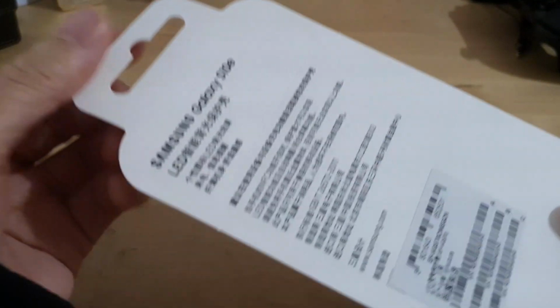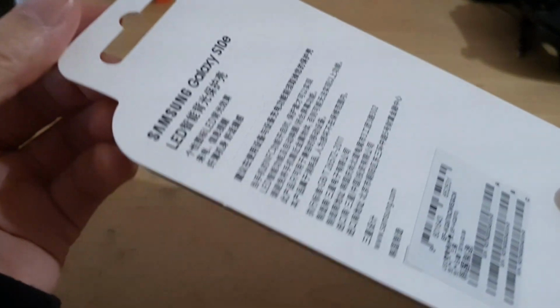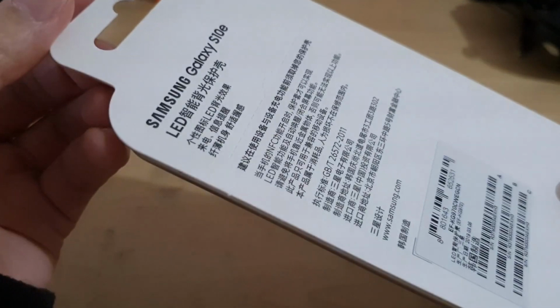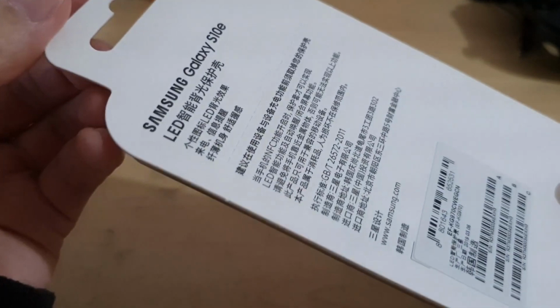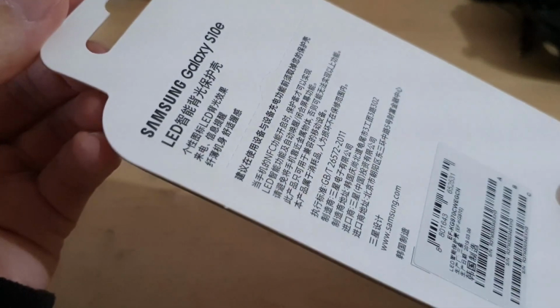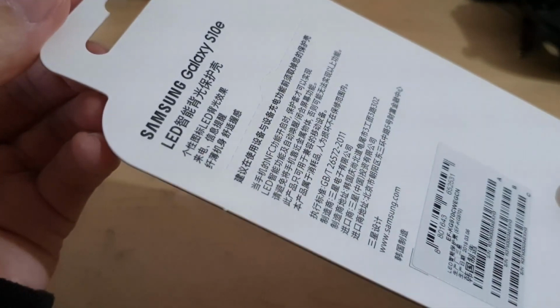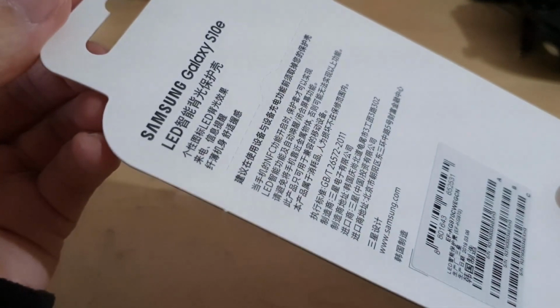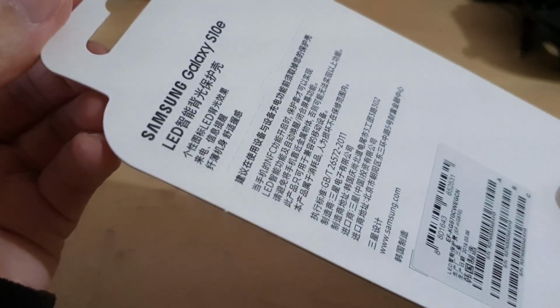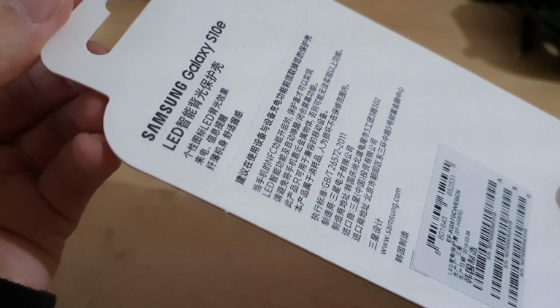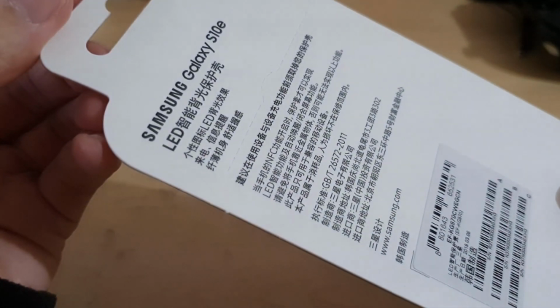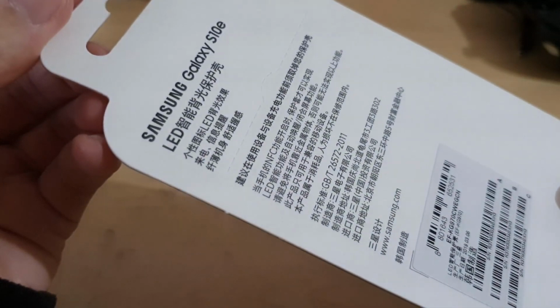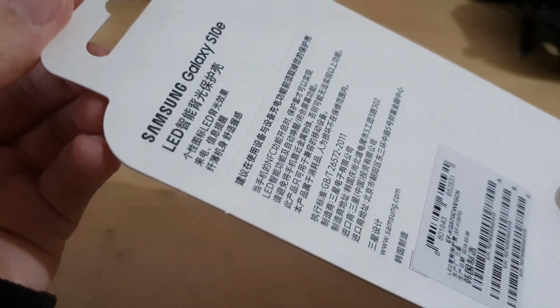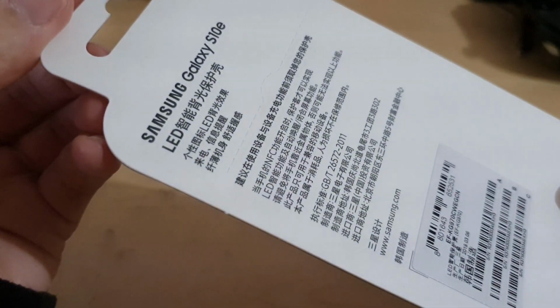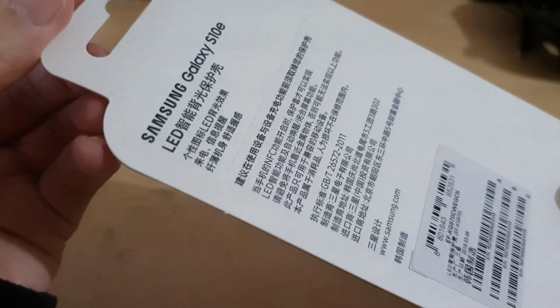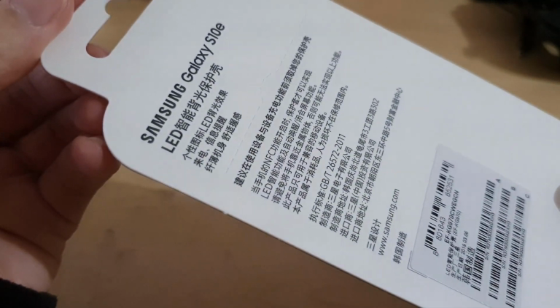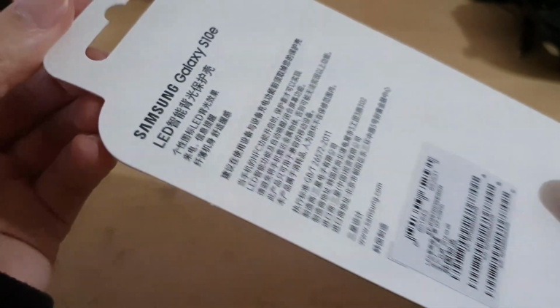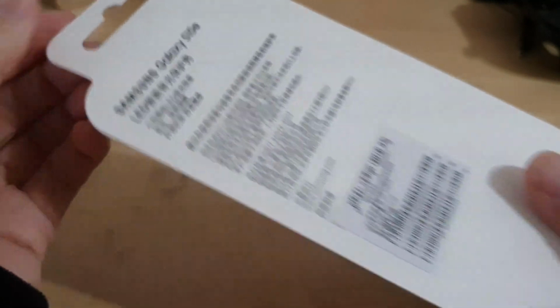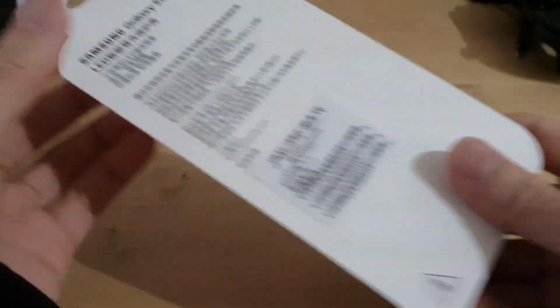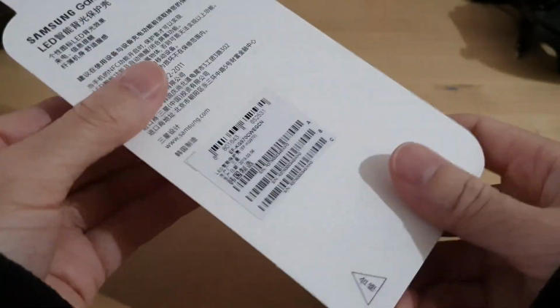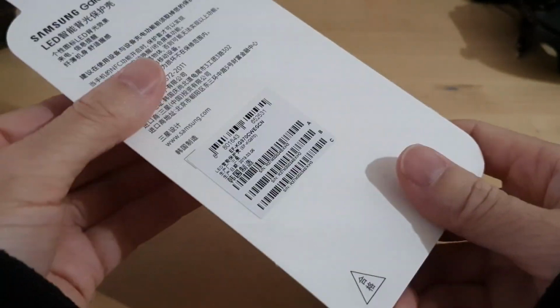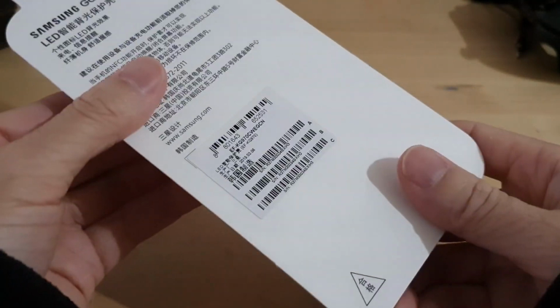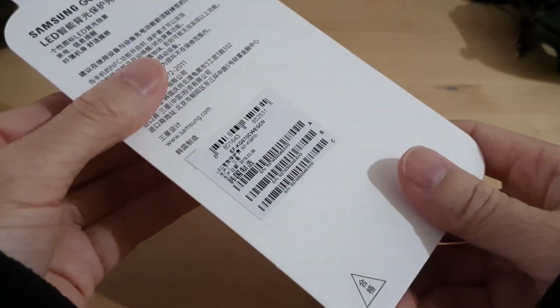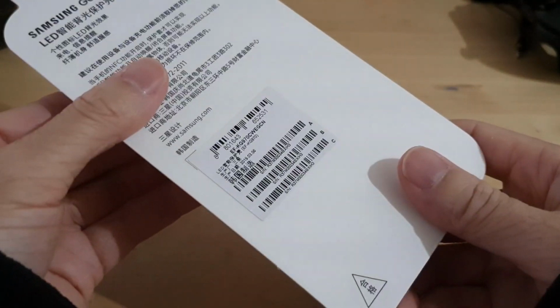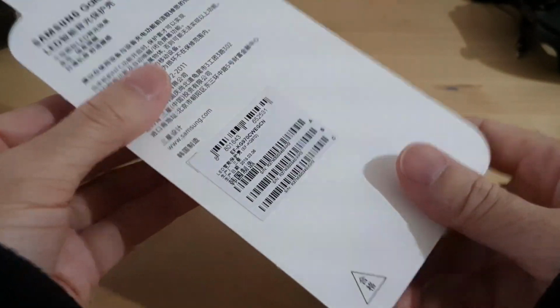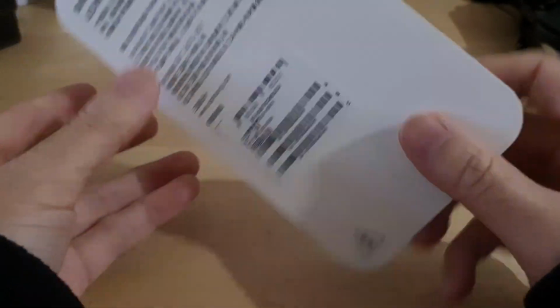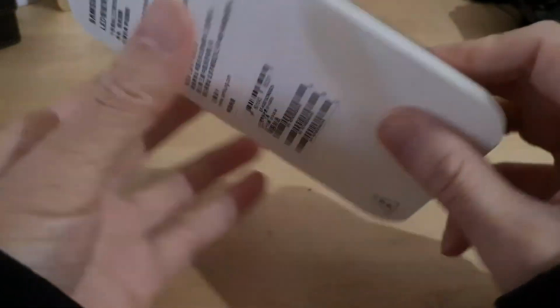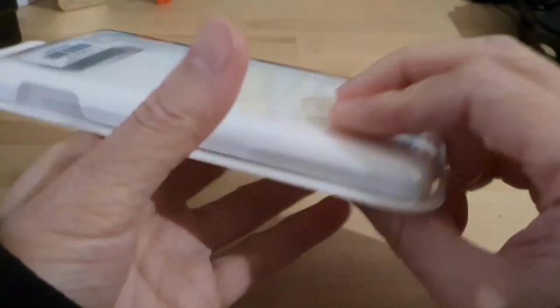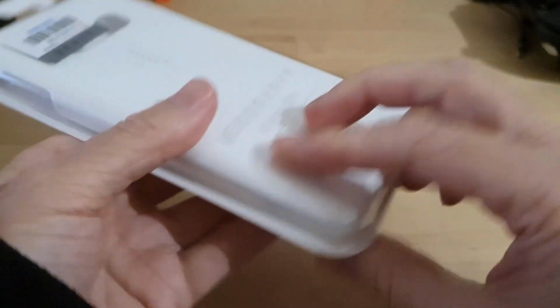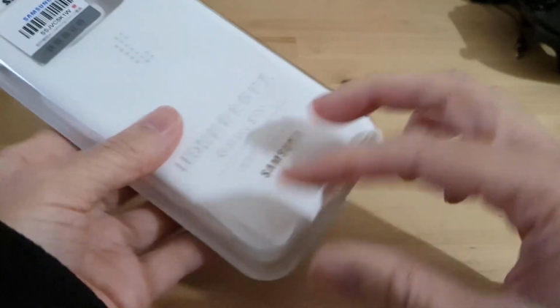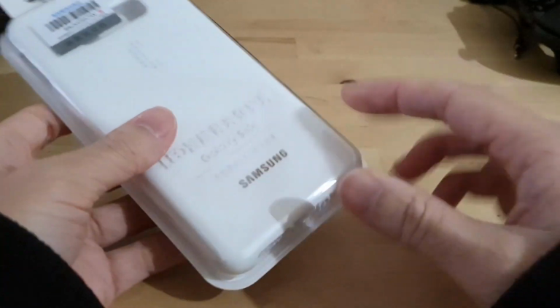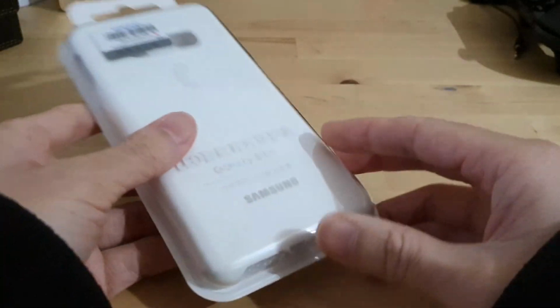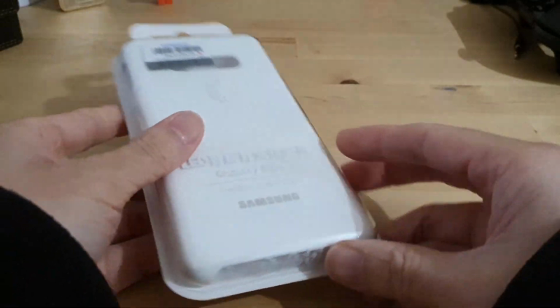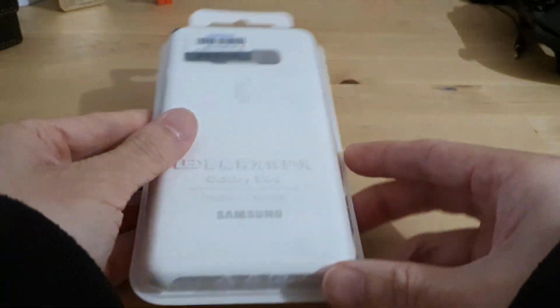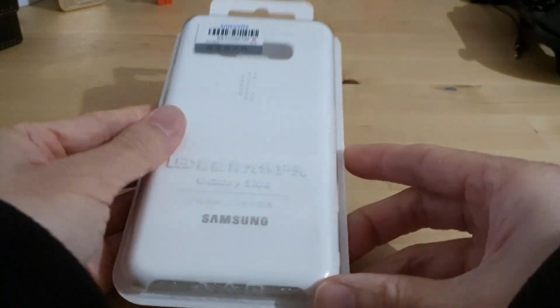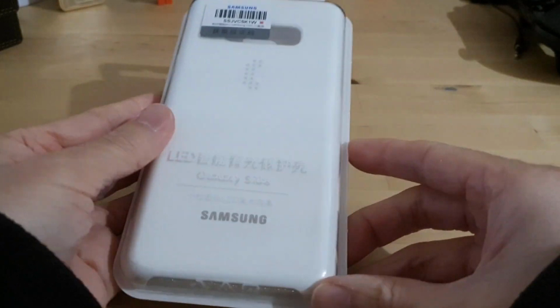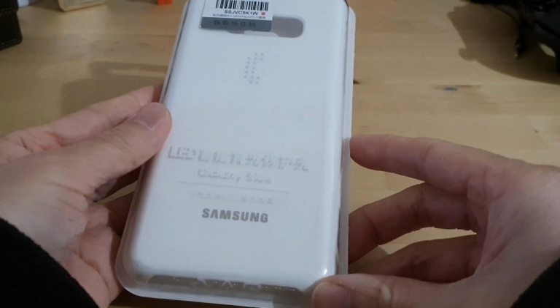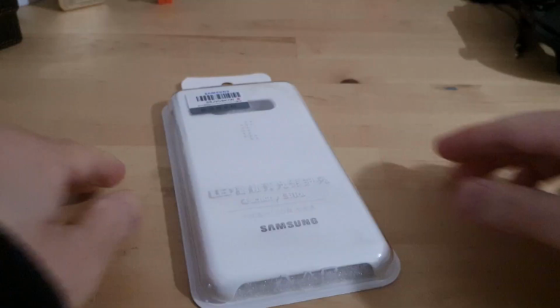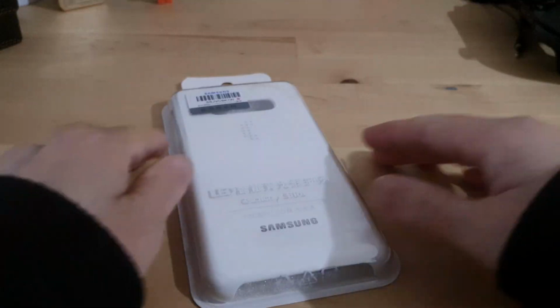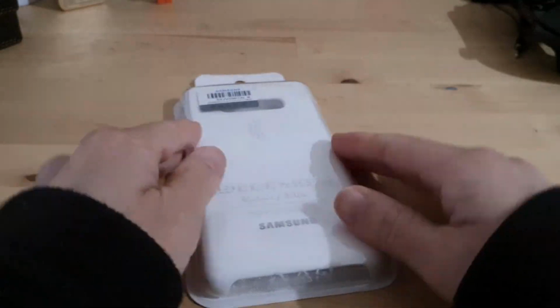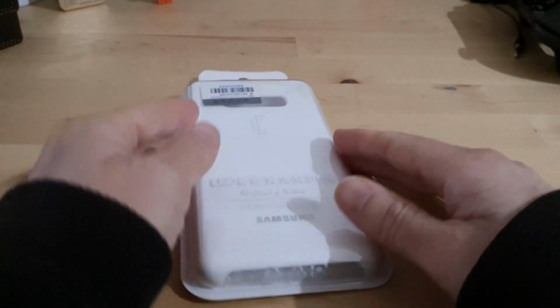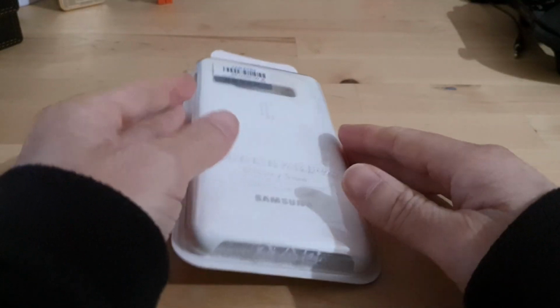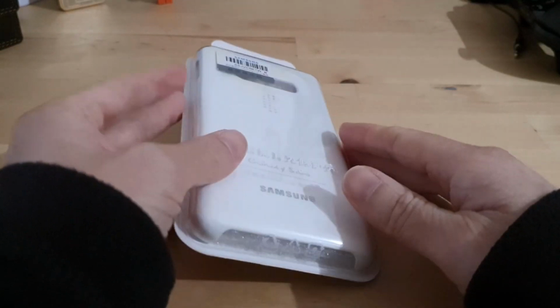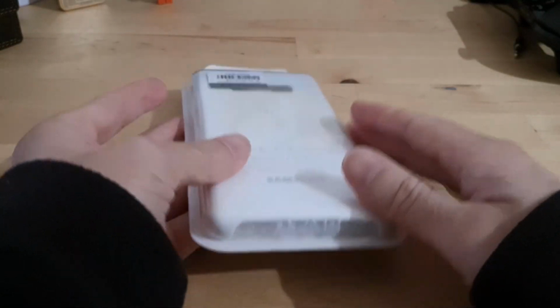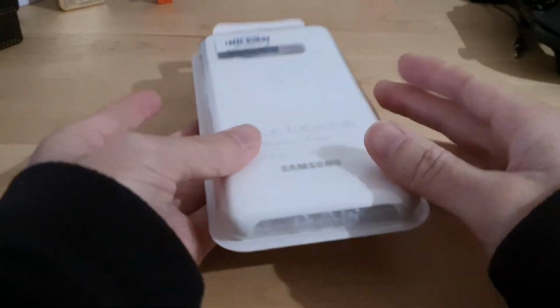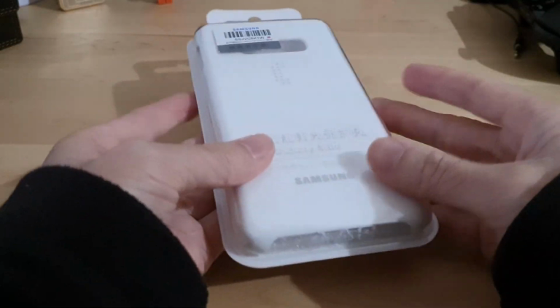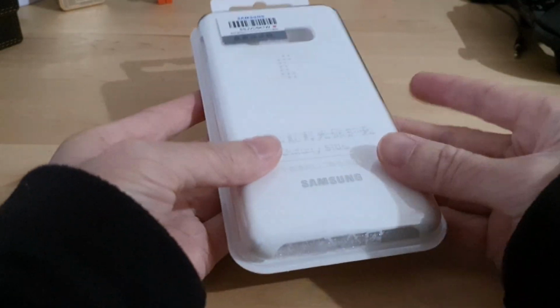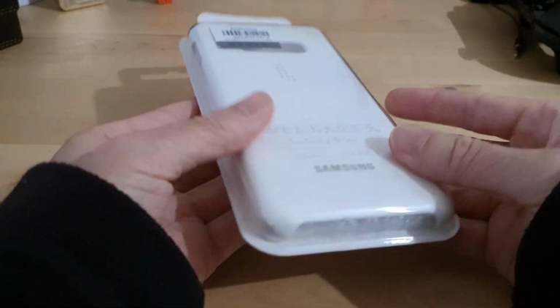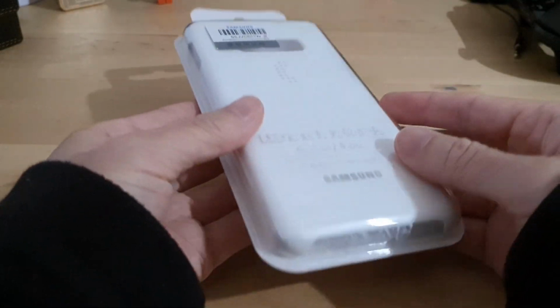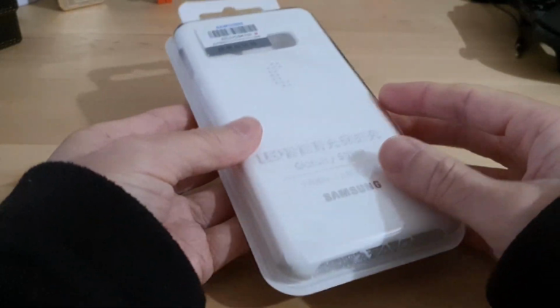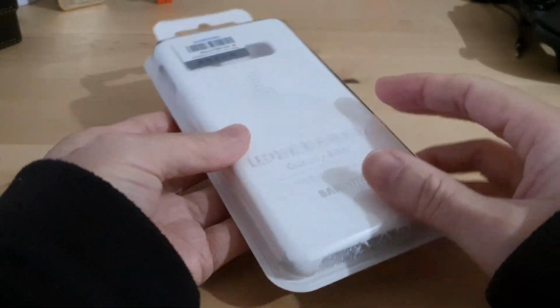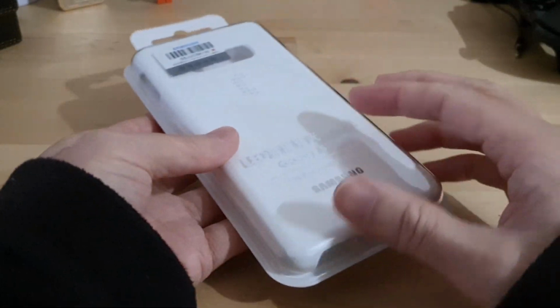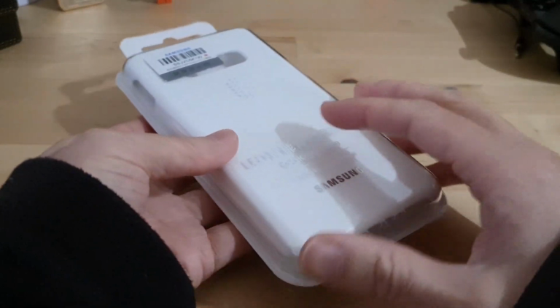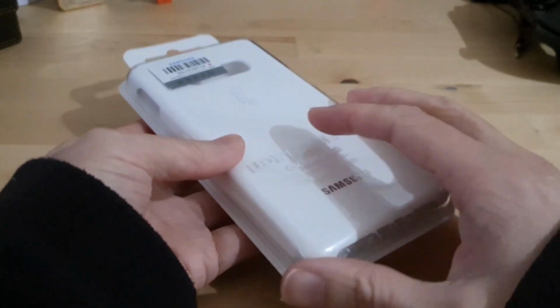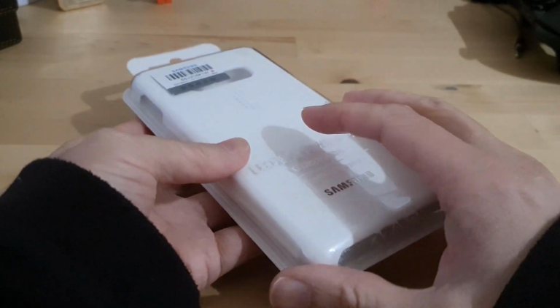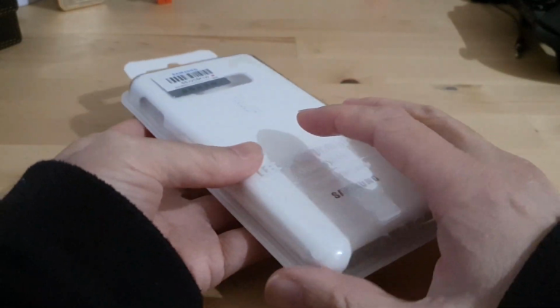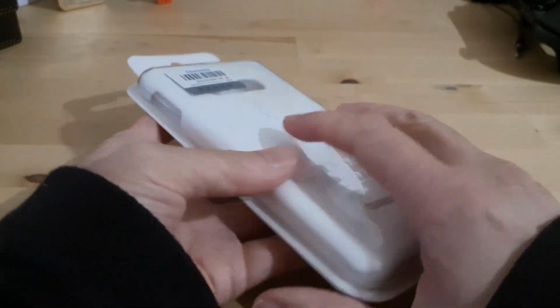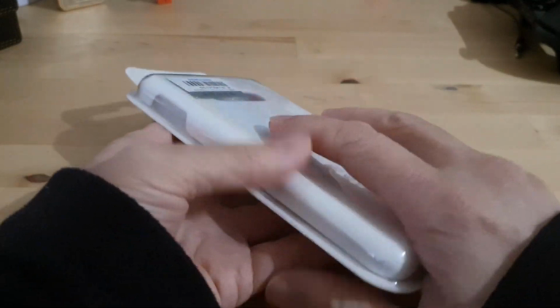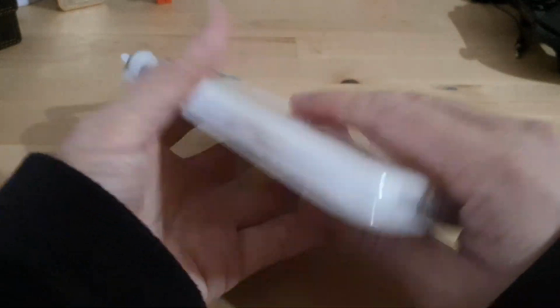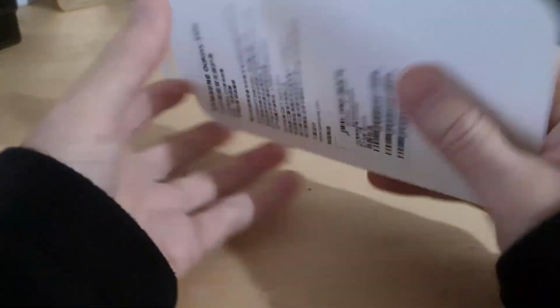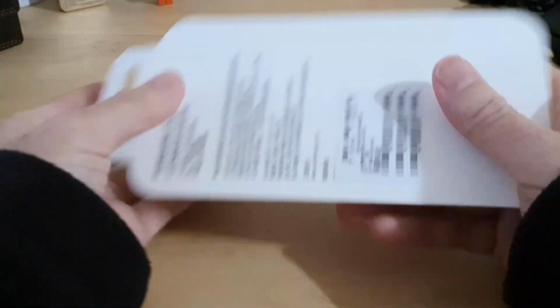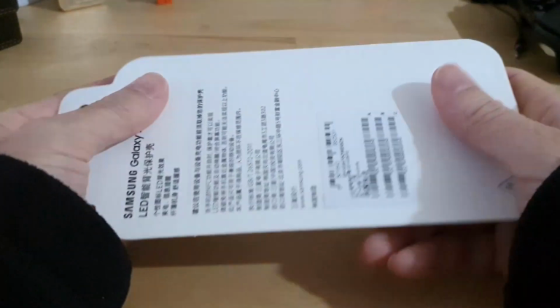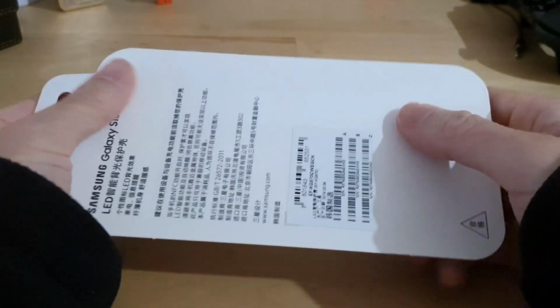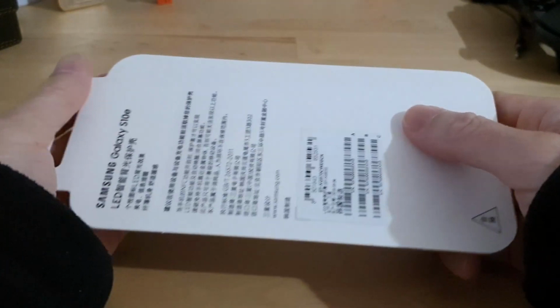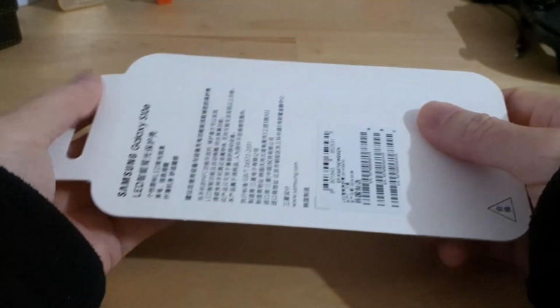So this is what's on the back. Let's open this up and see what we get inside.